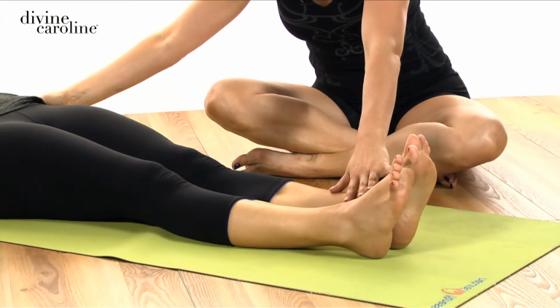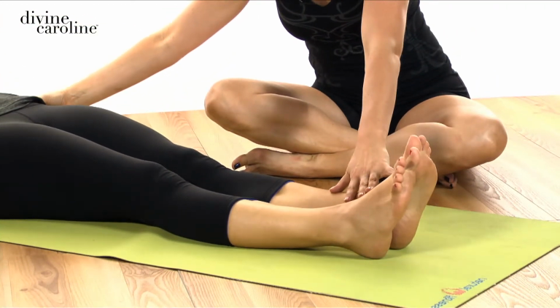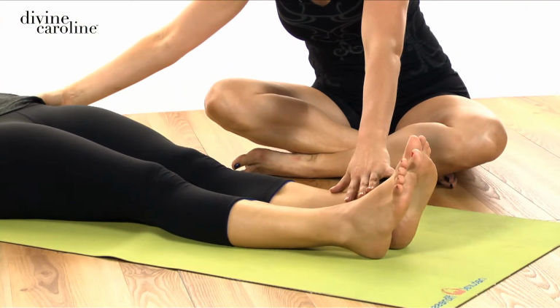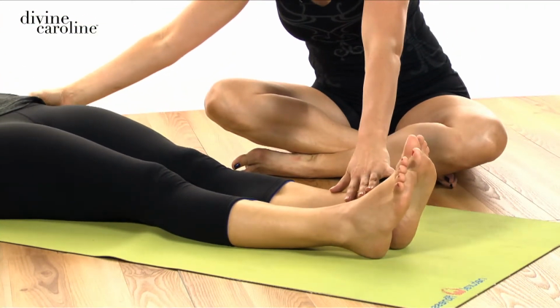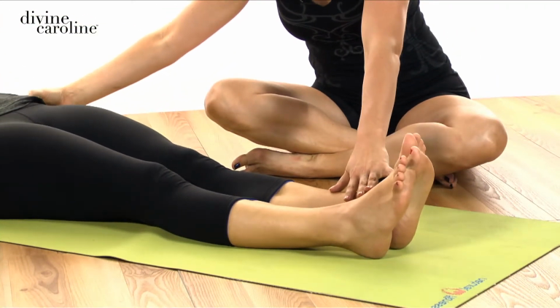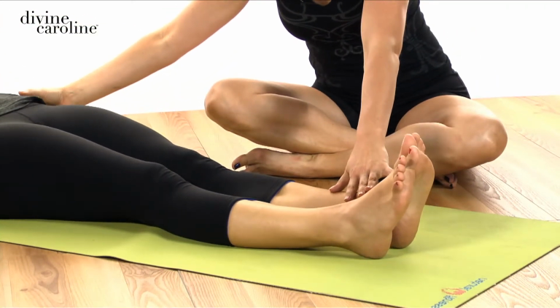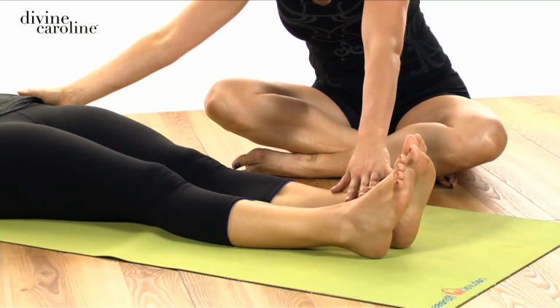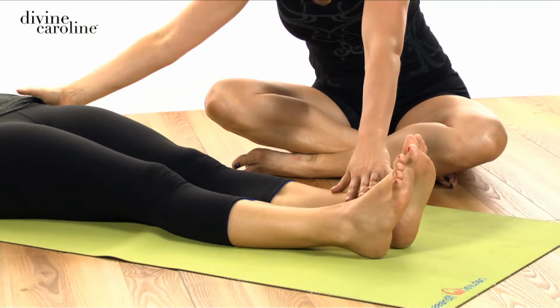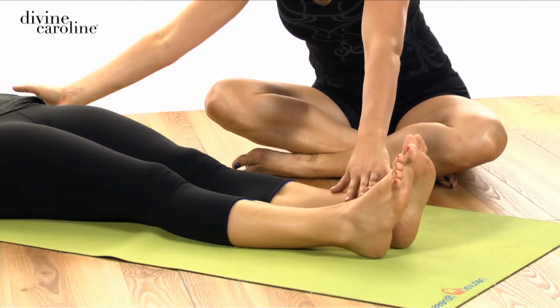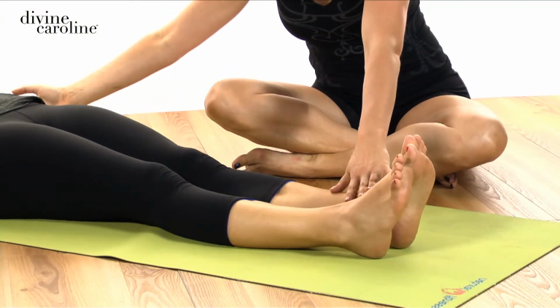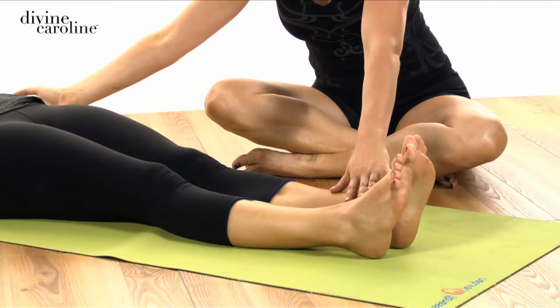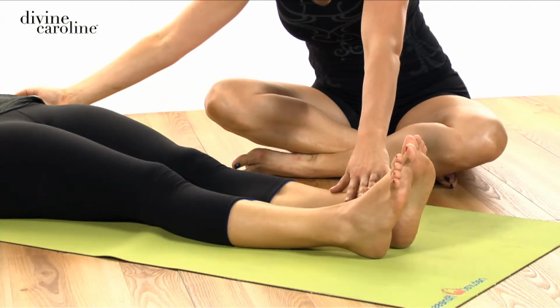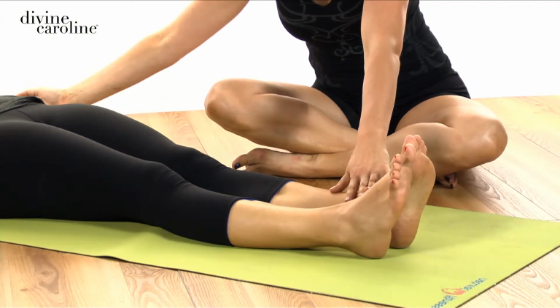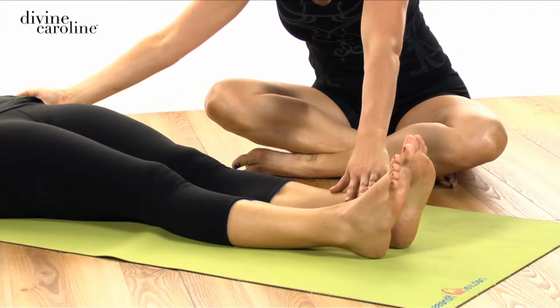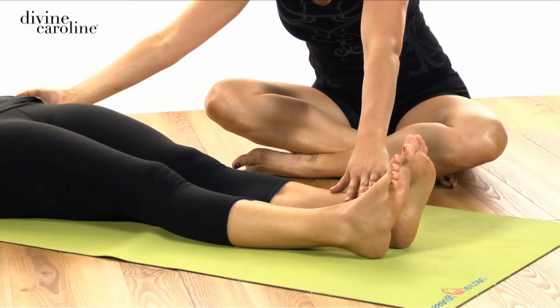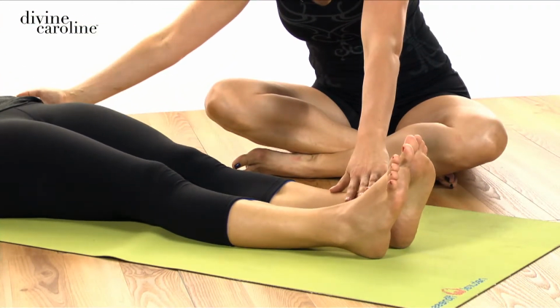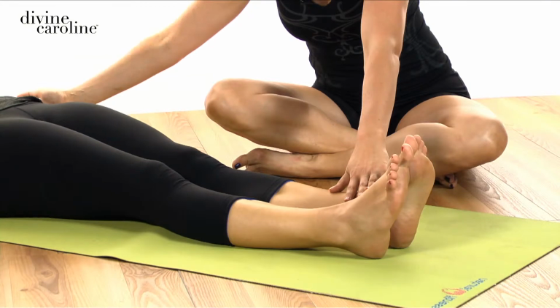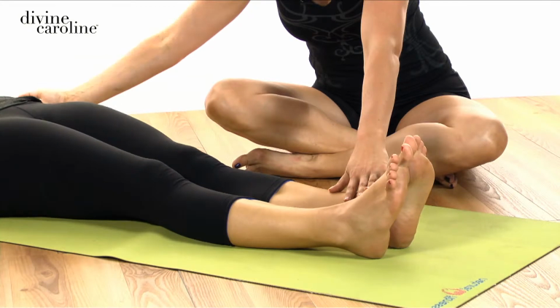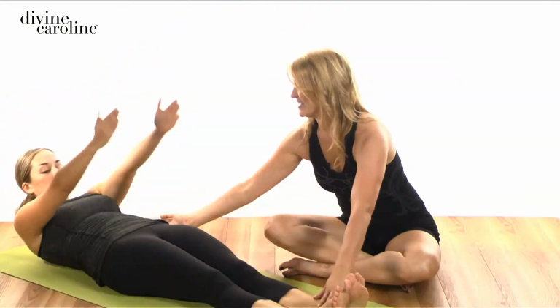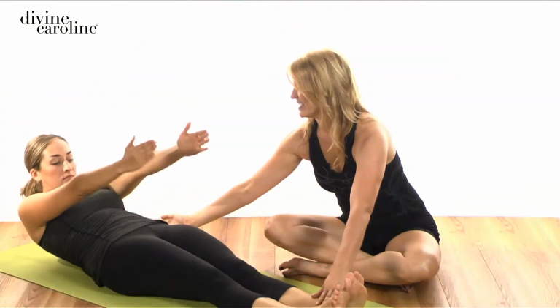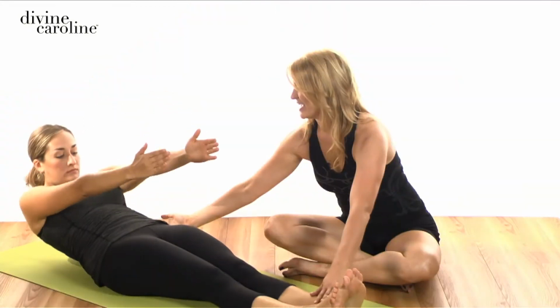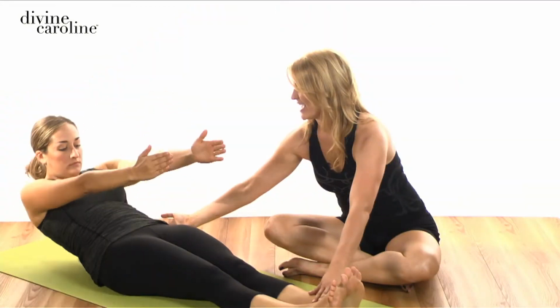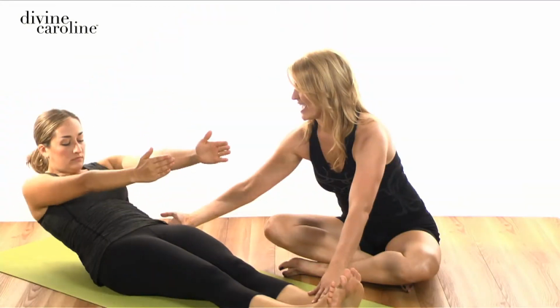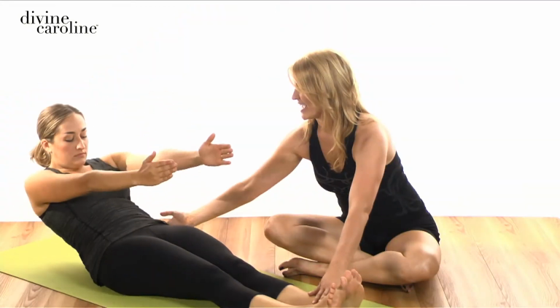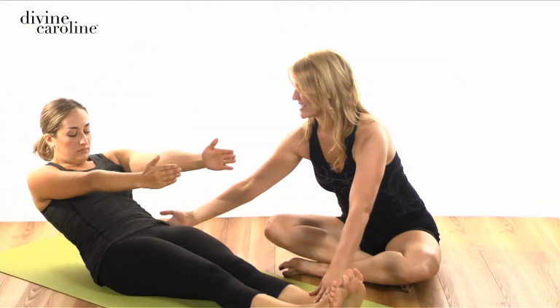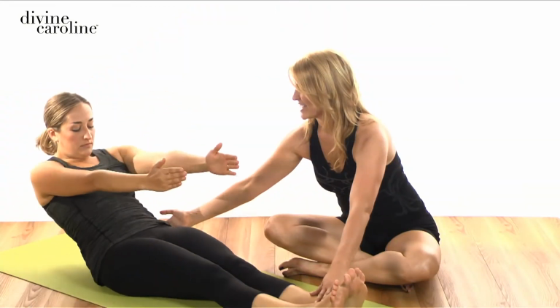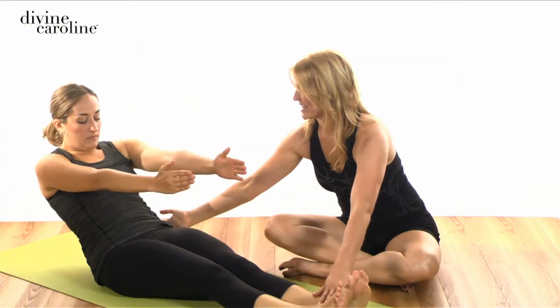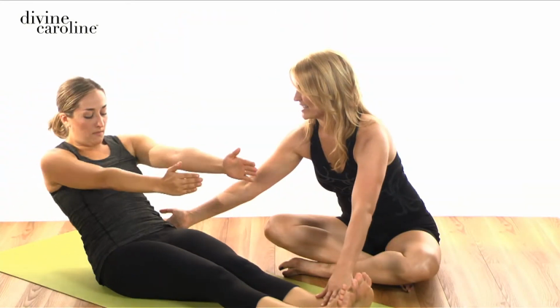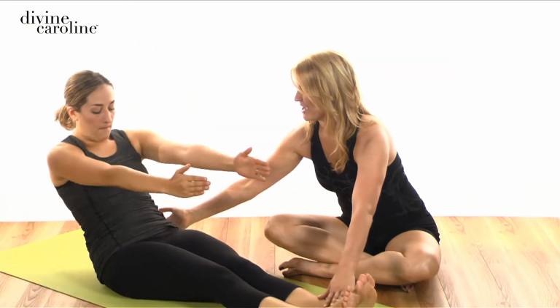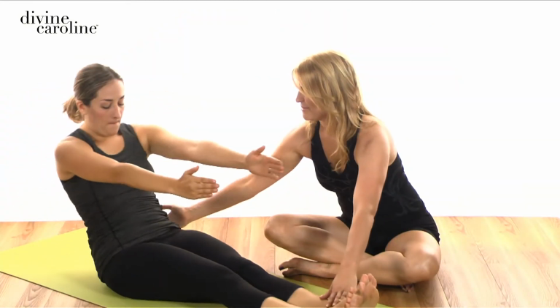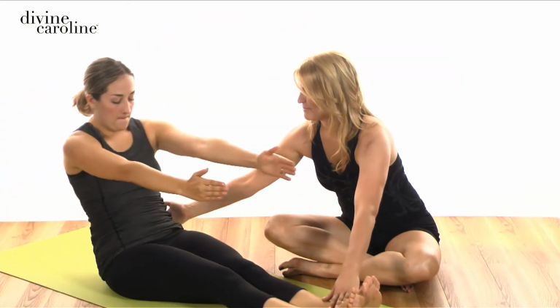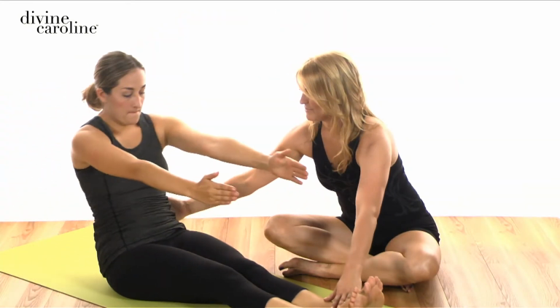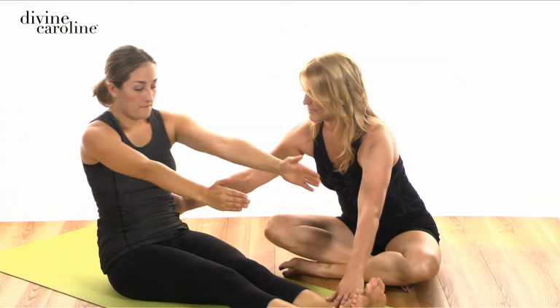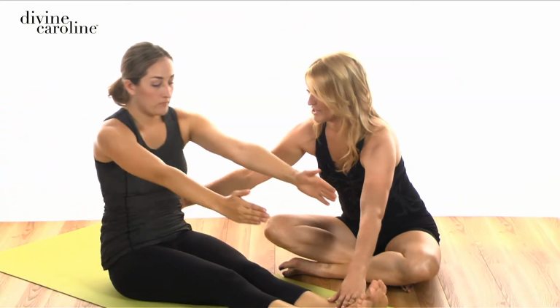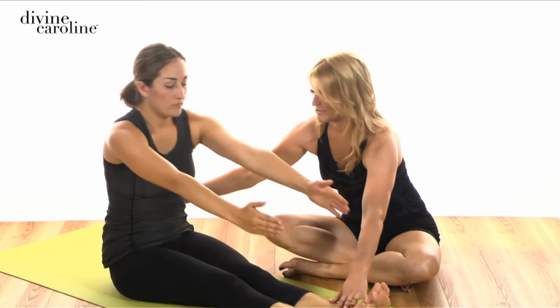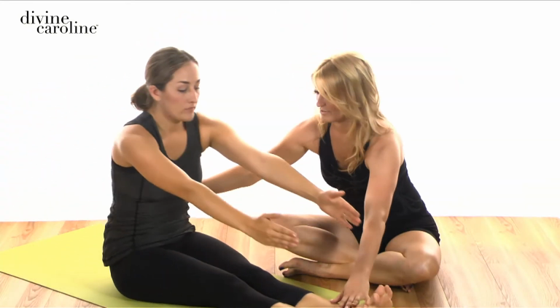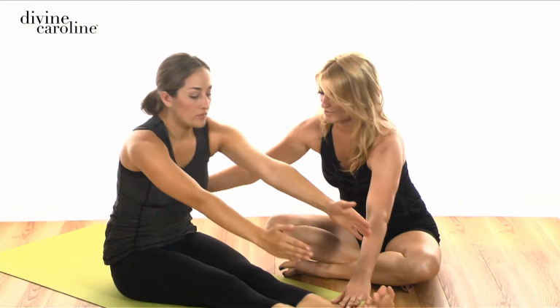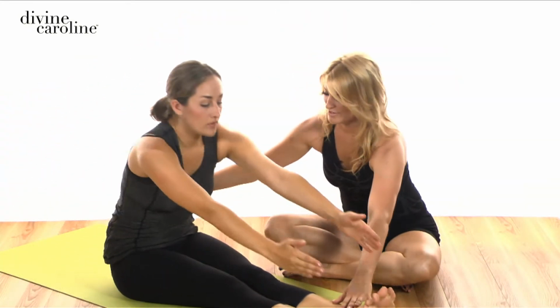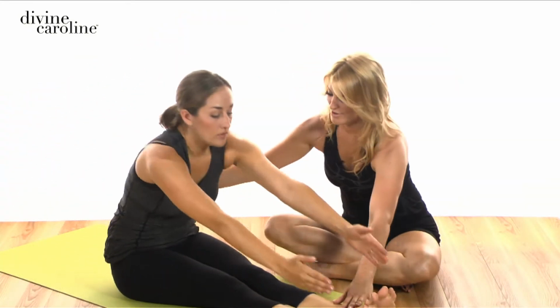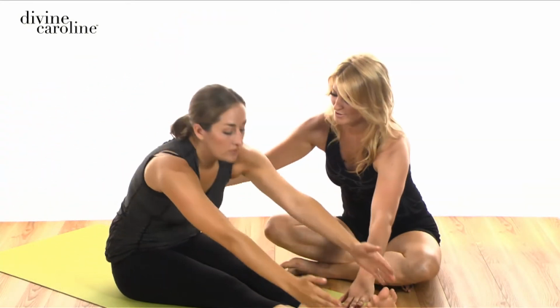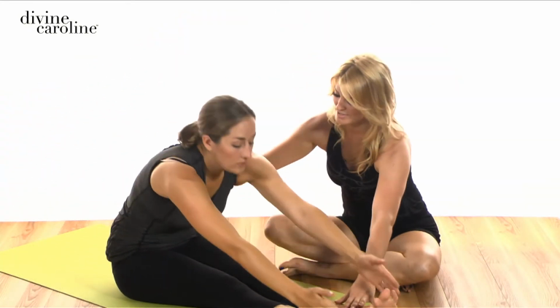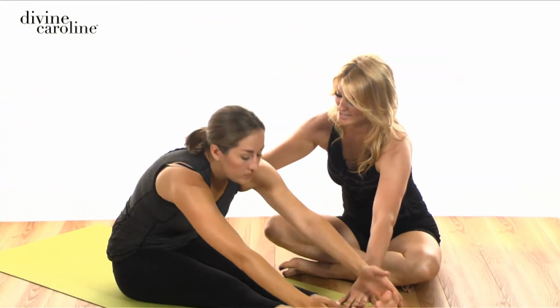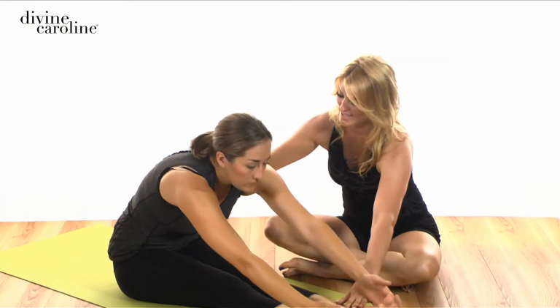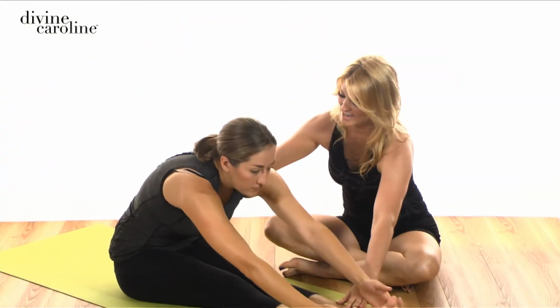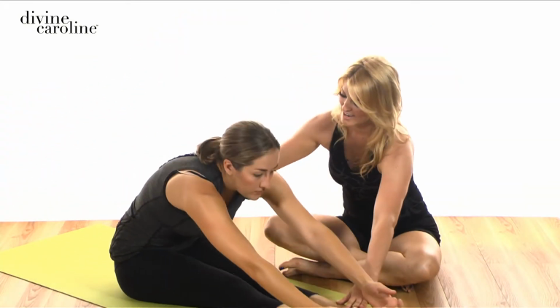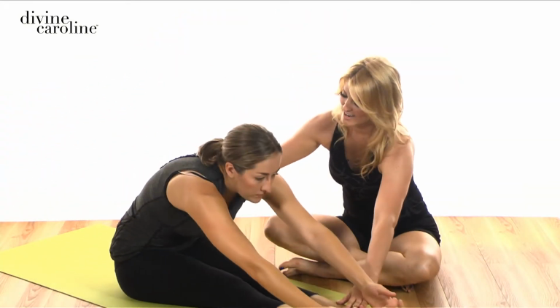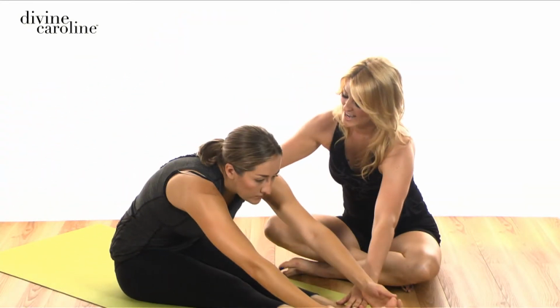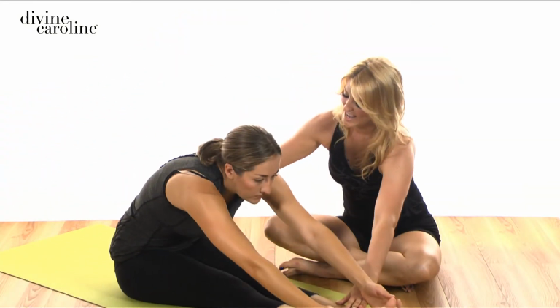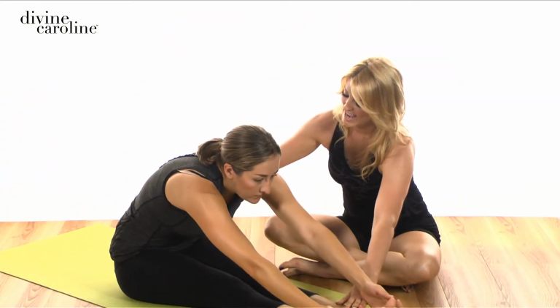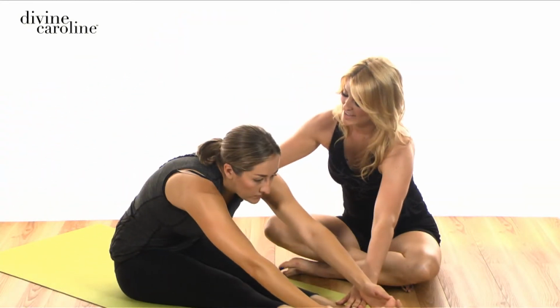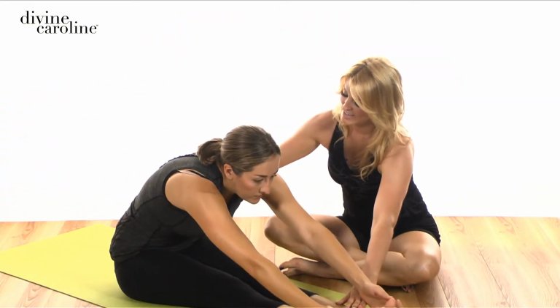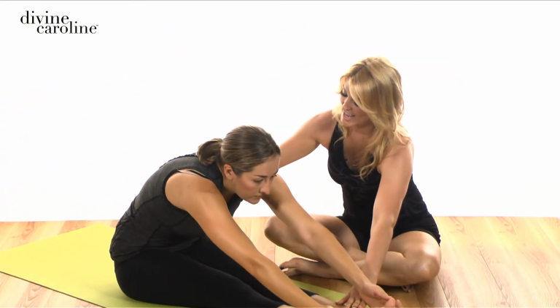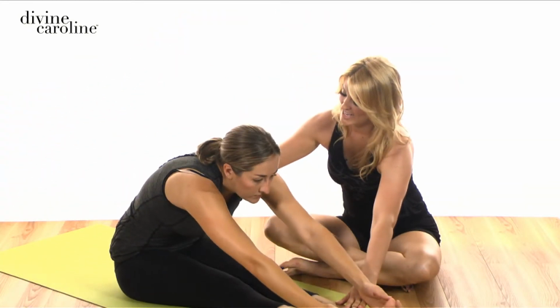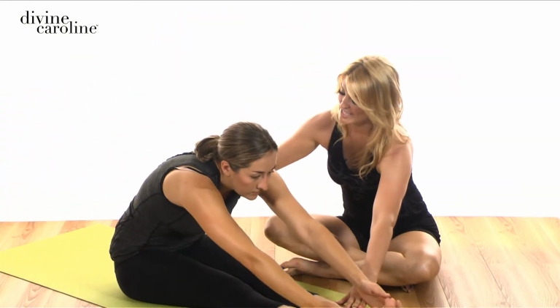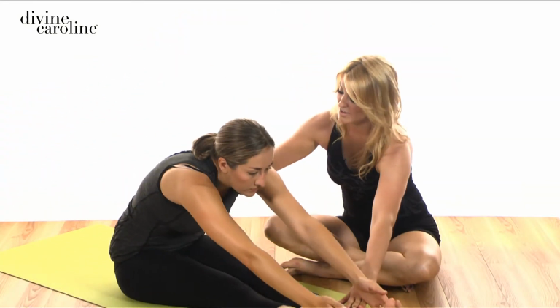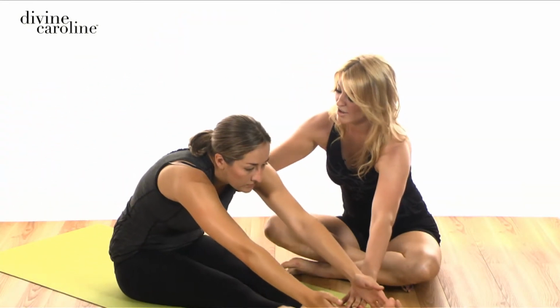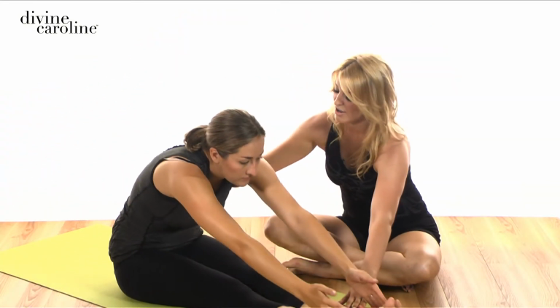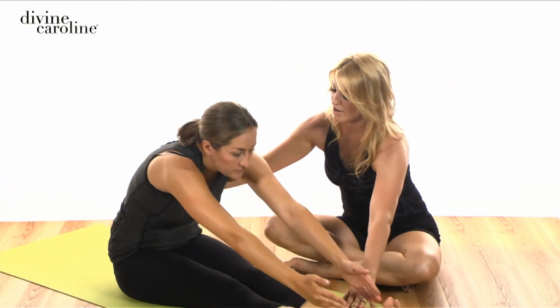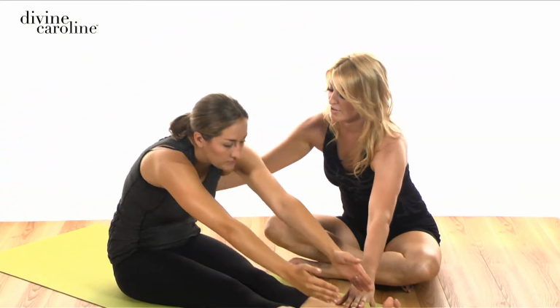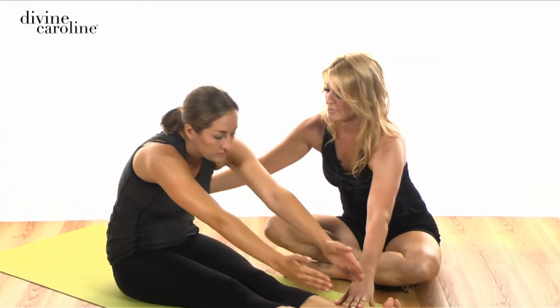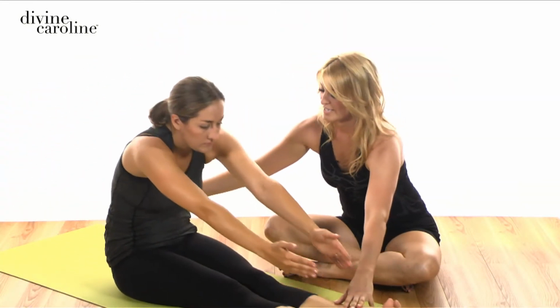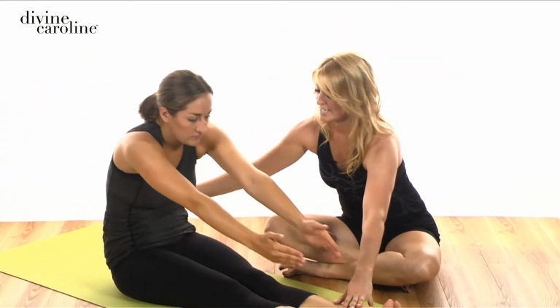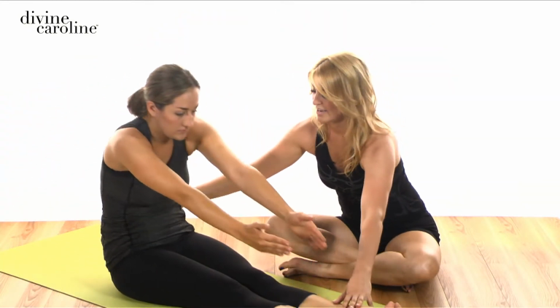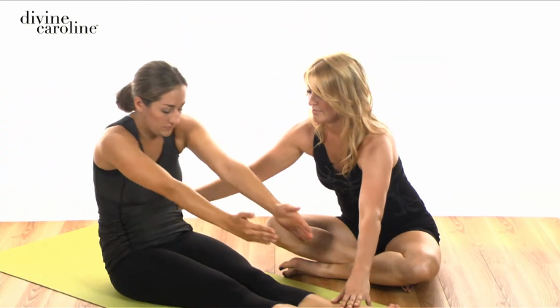Let's do one more like this. Inhale, exhale it up. Holding there. And then exhale all the way down.